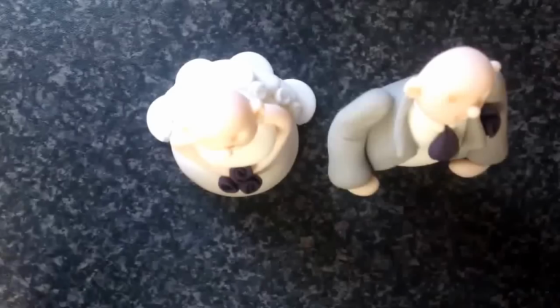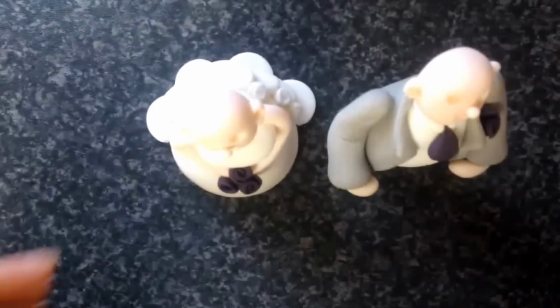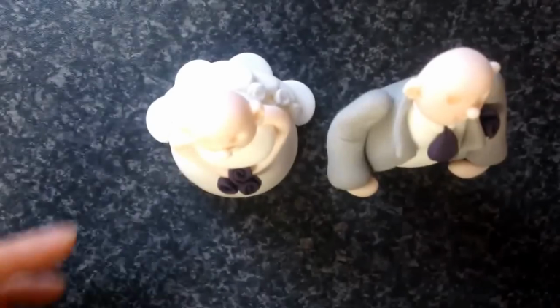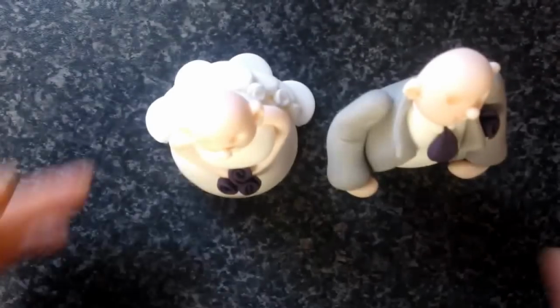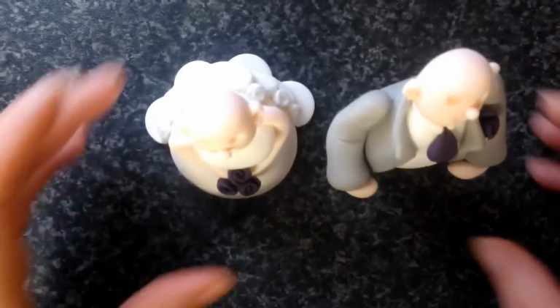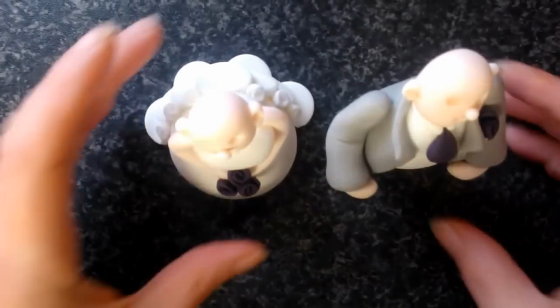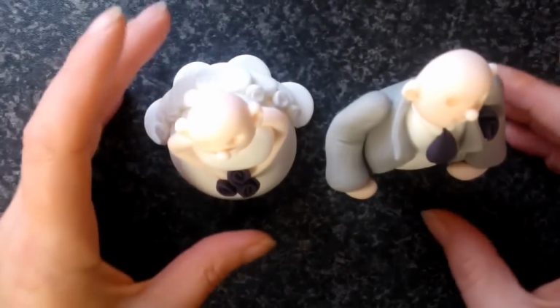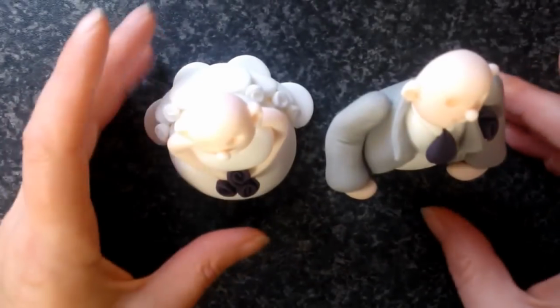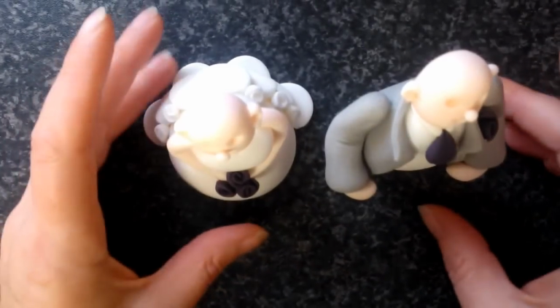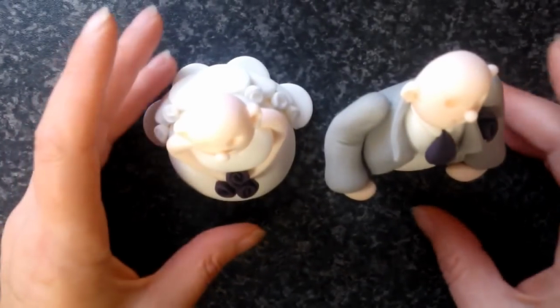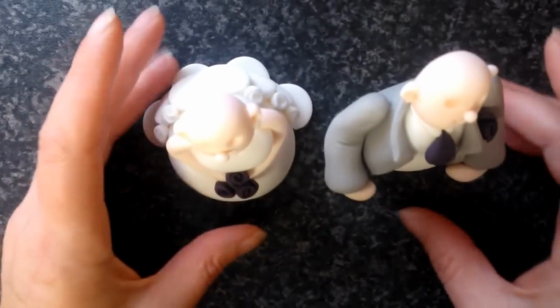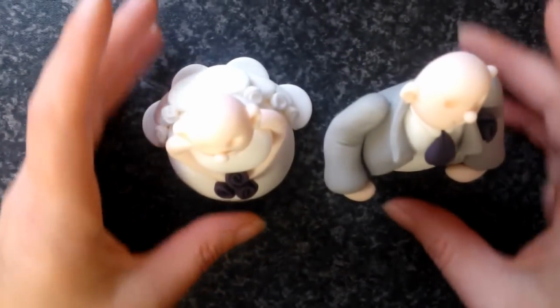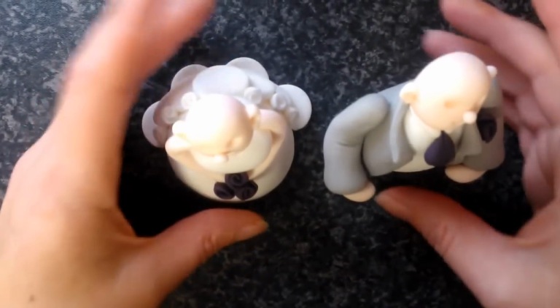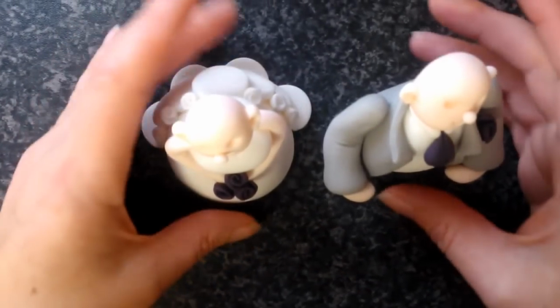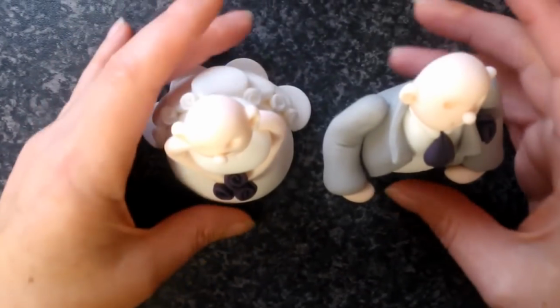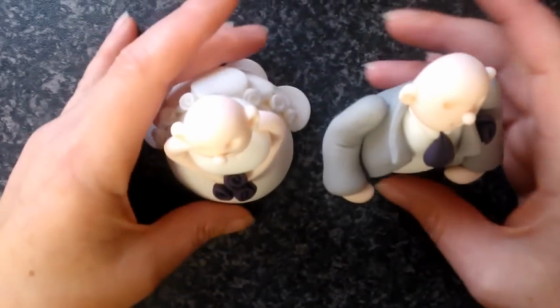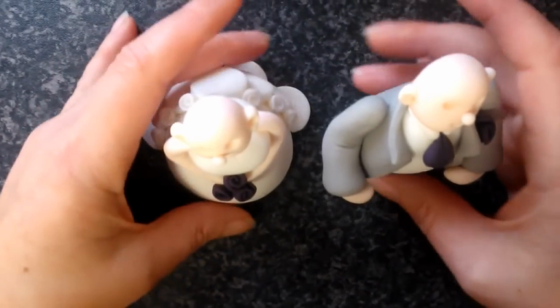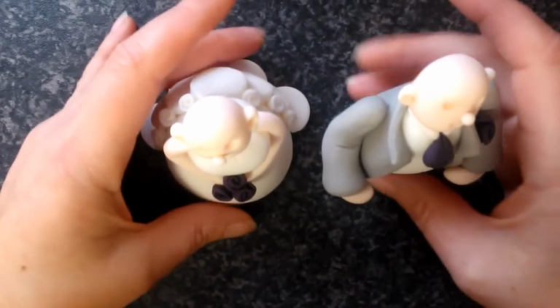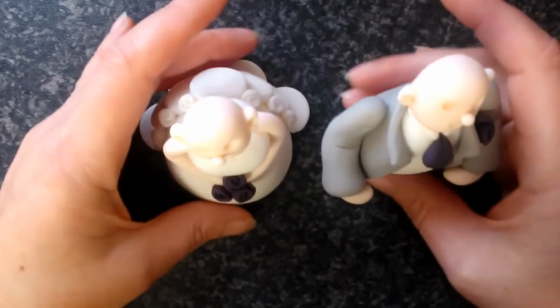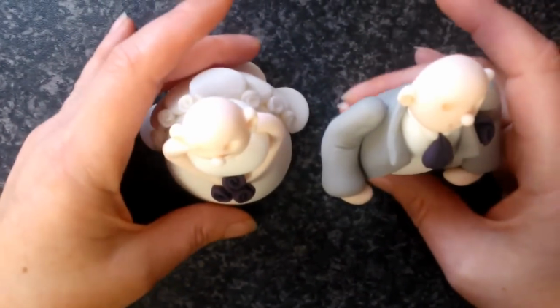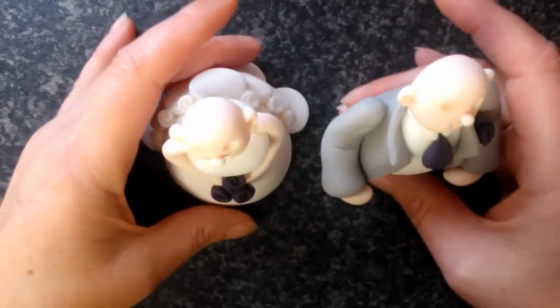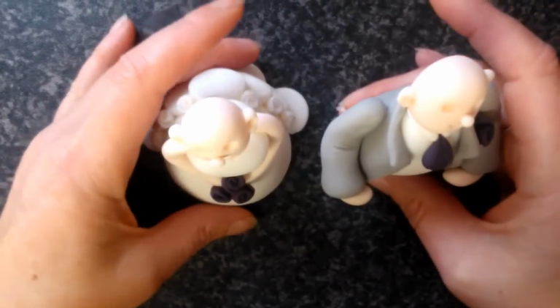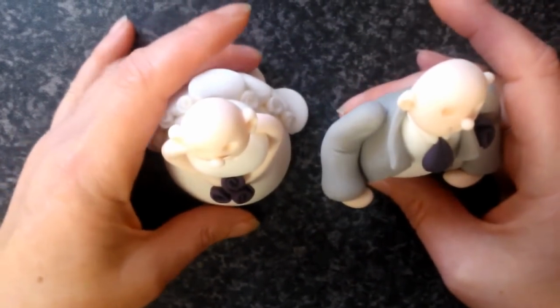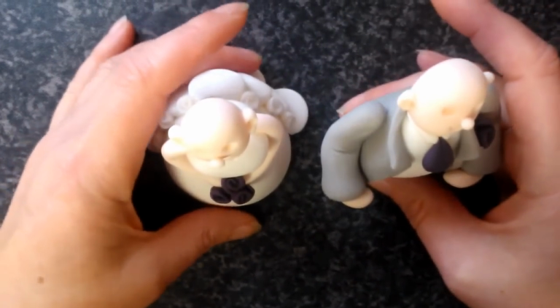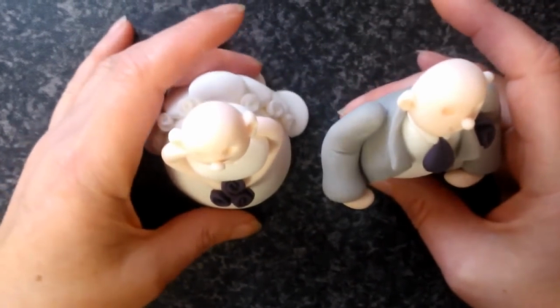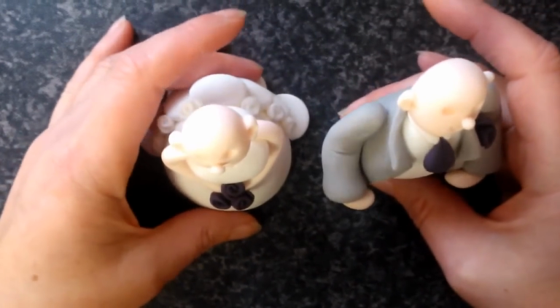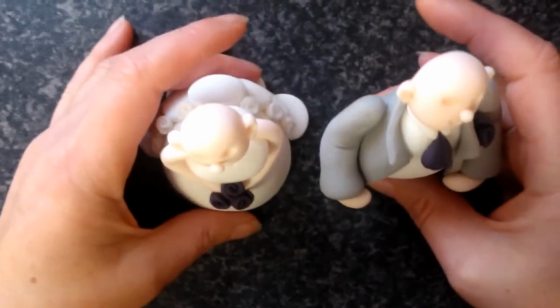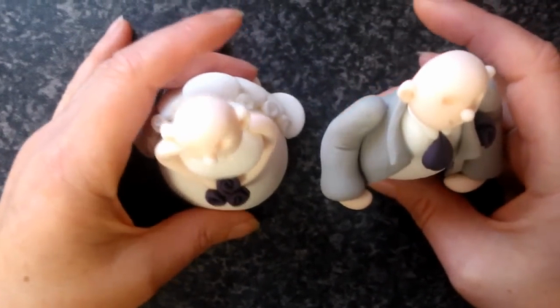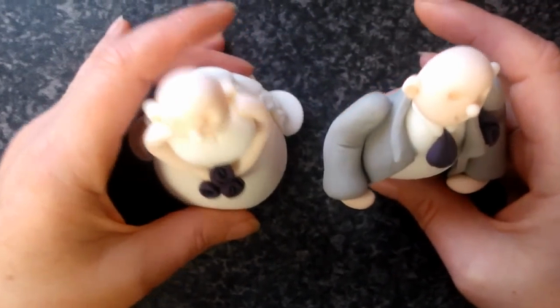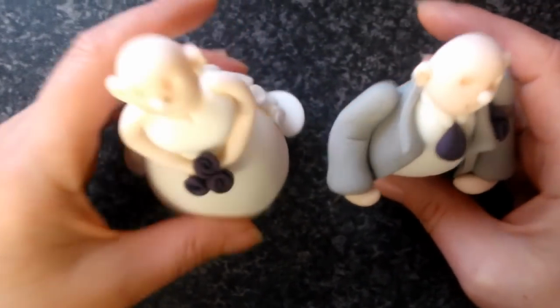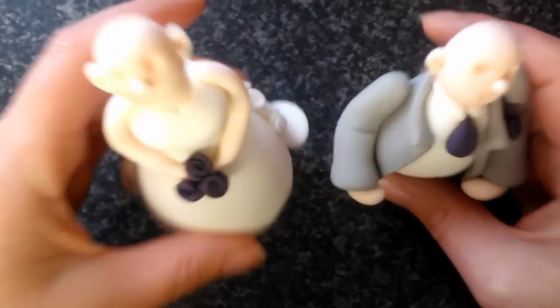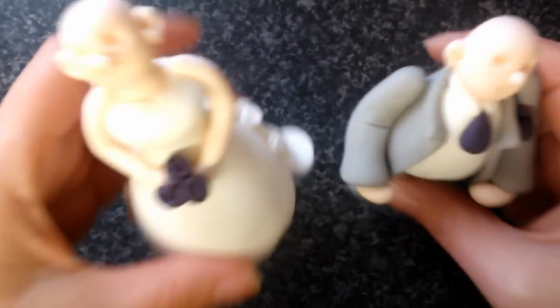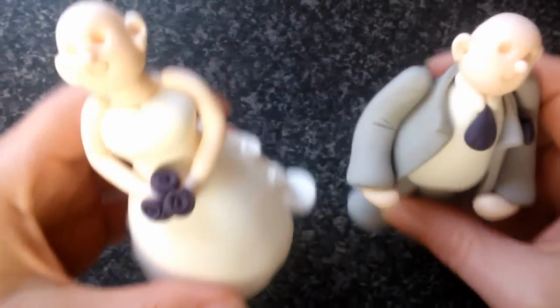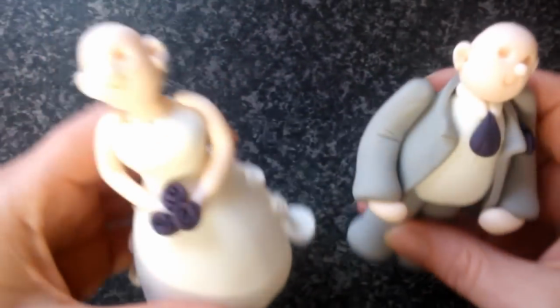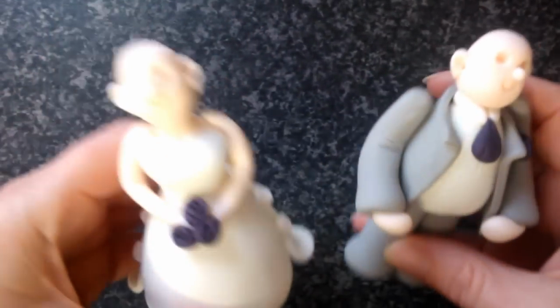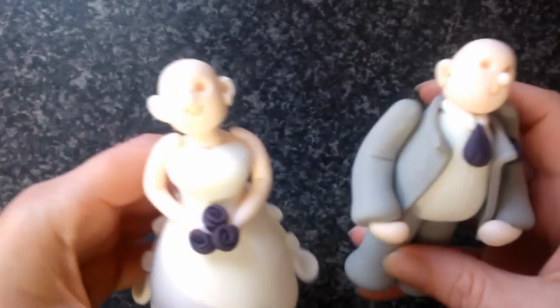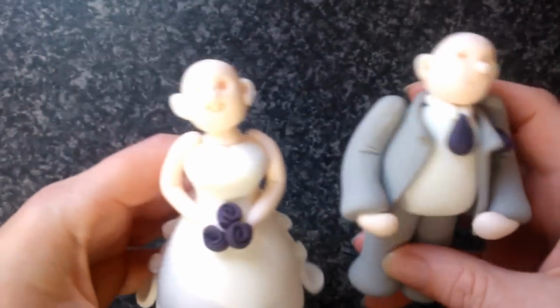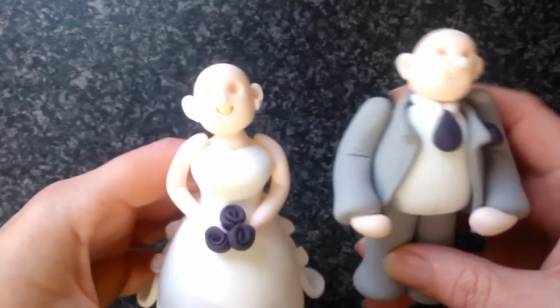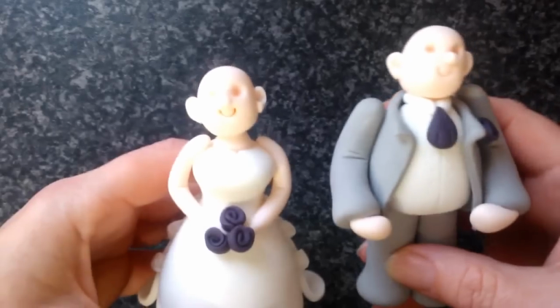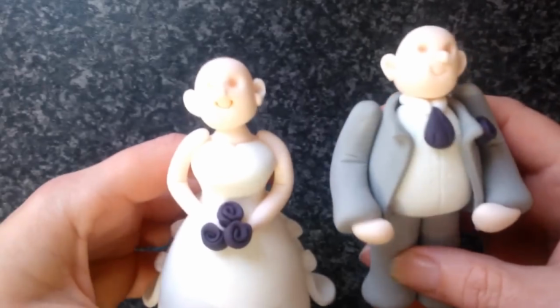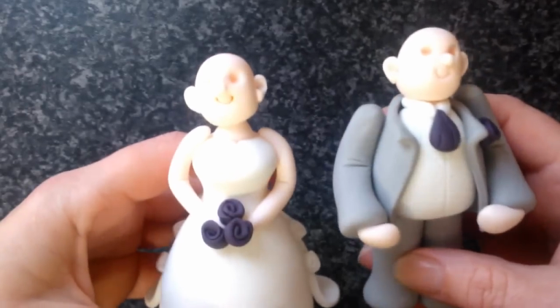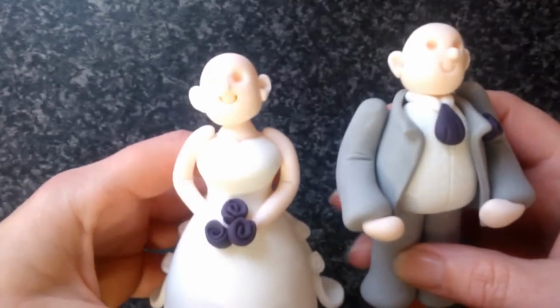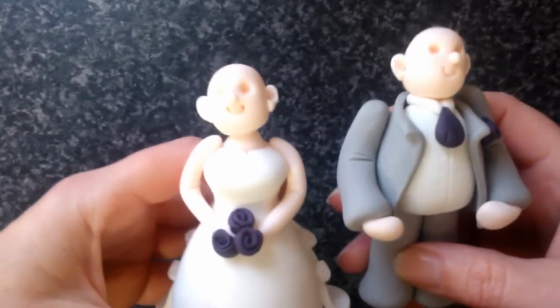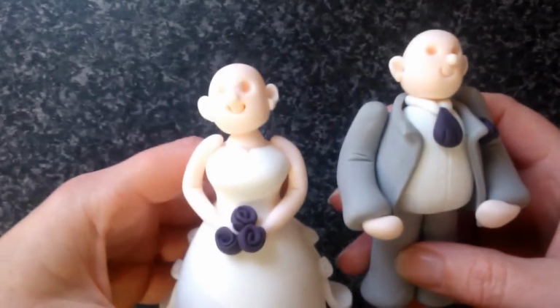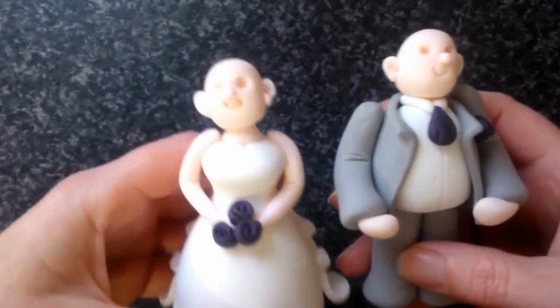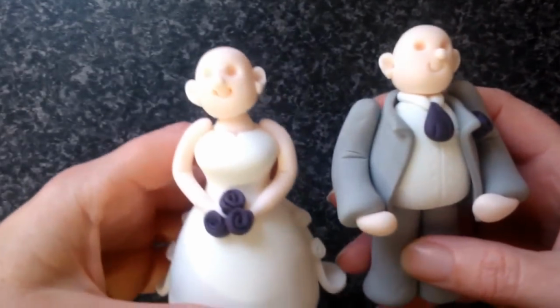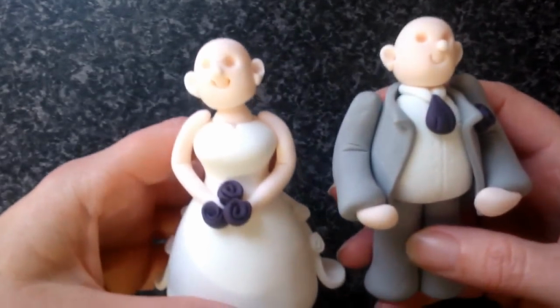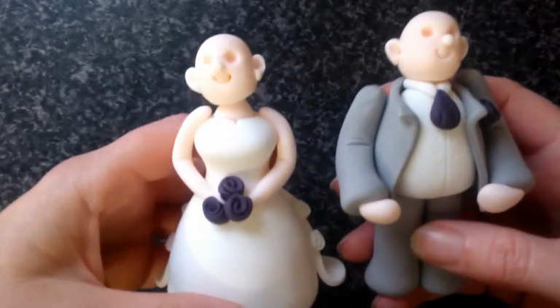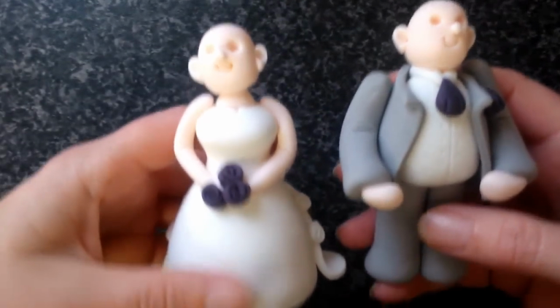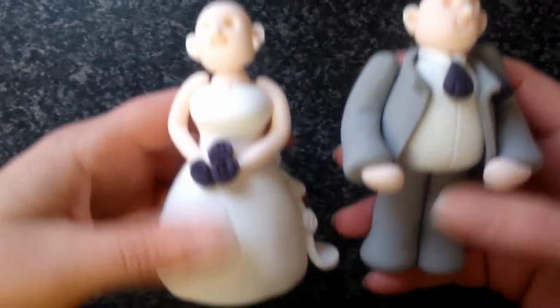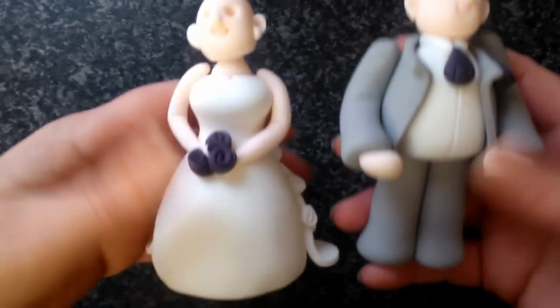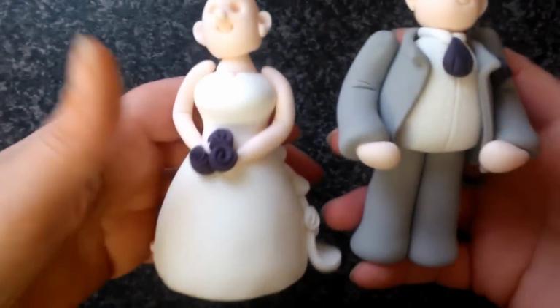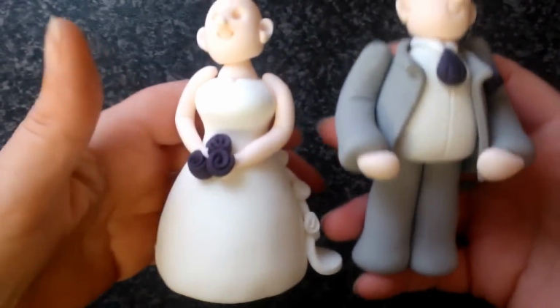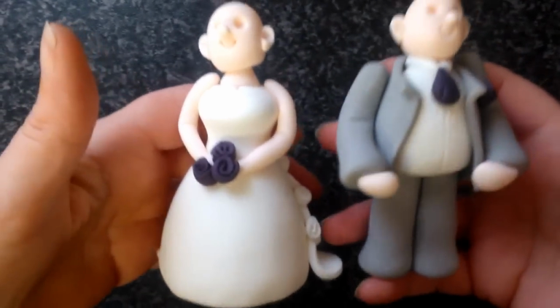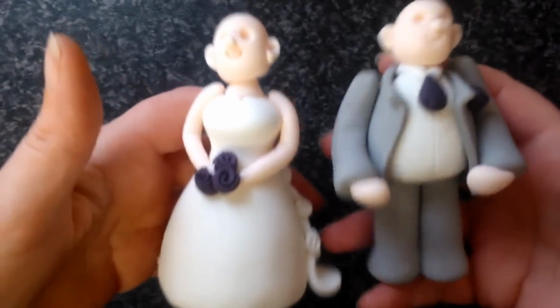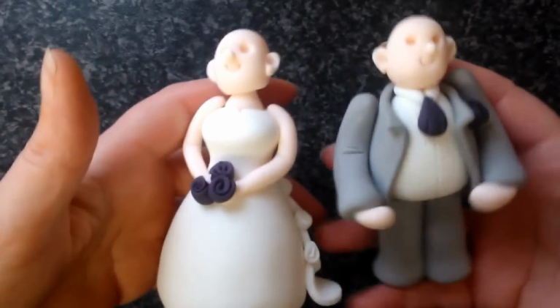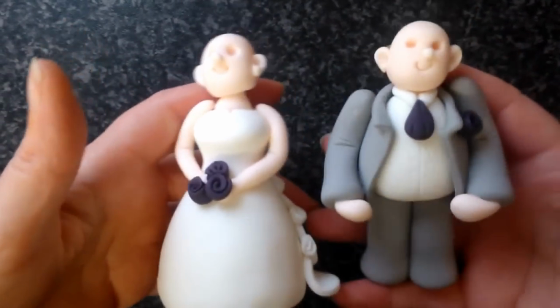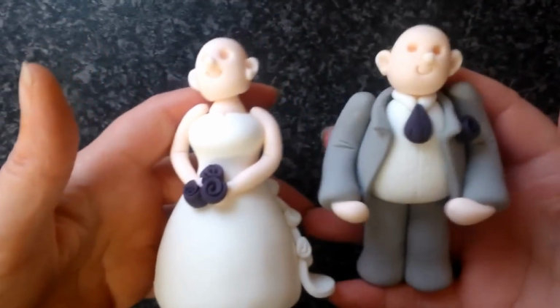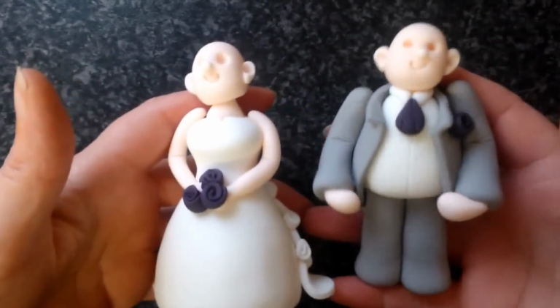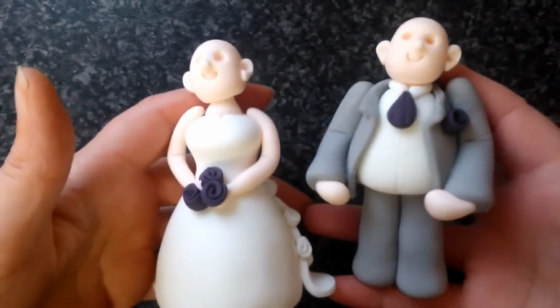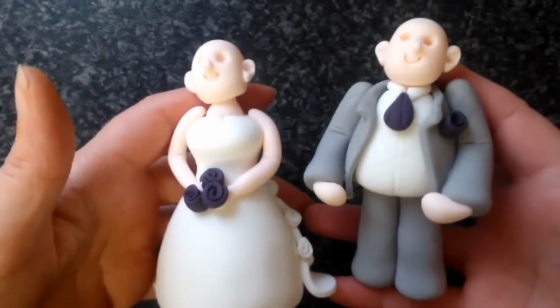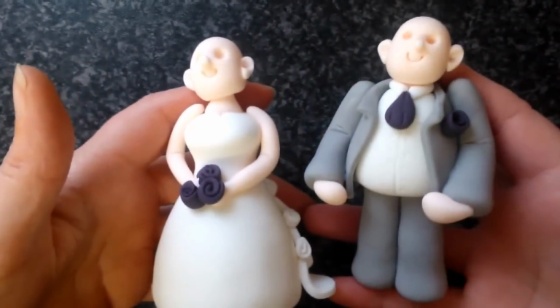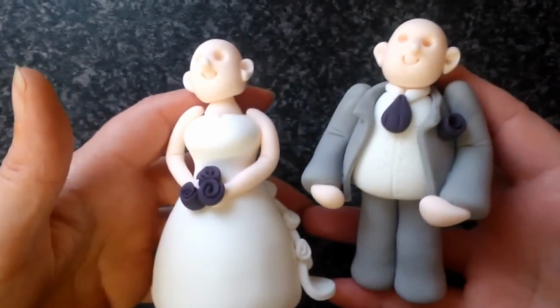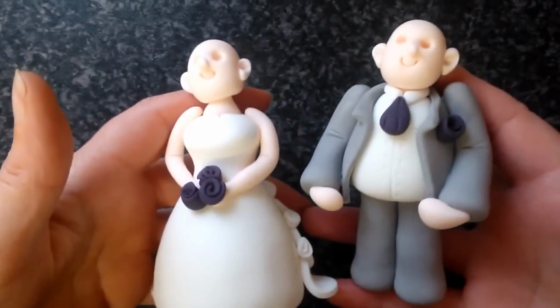Hello, I'm Karen and I own the Cake Tower. Today we're going to carry on working with our bride and groom.